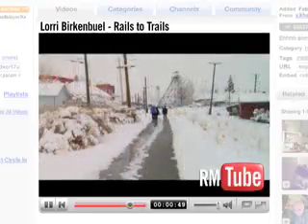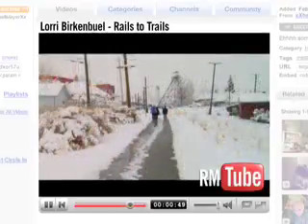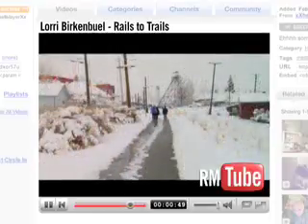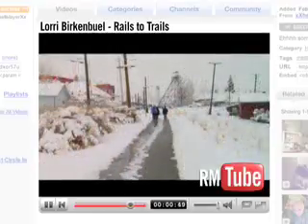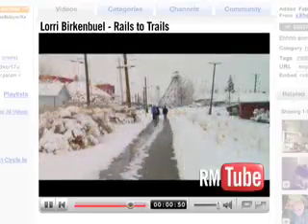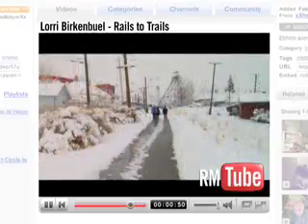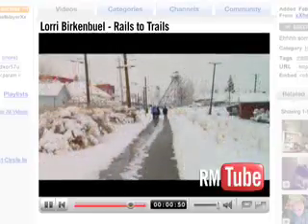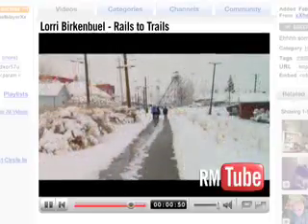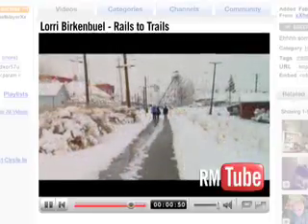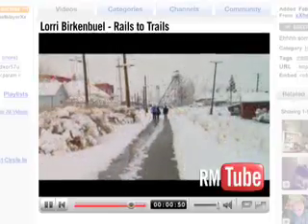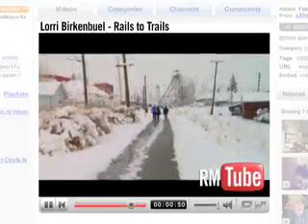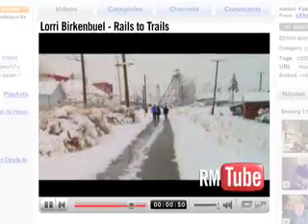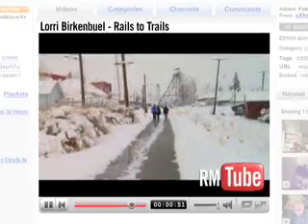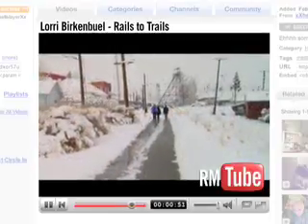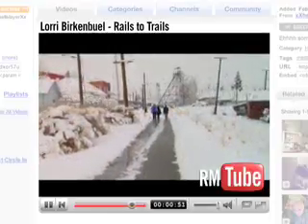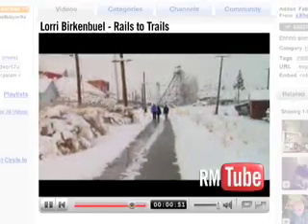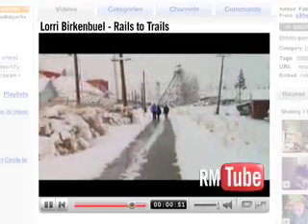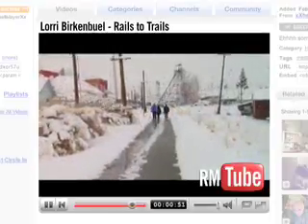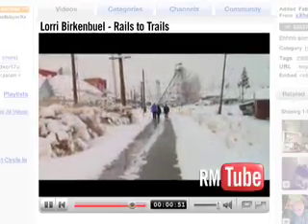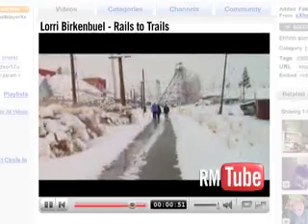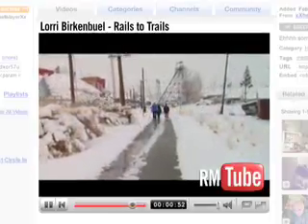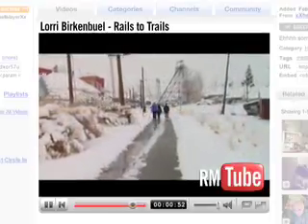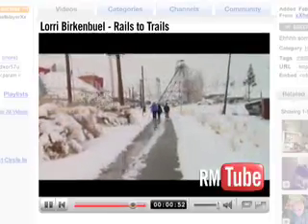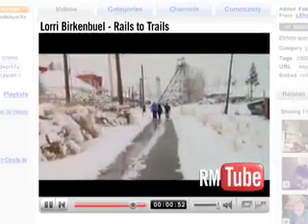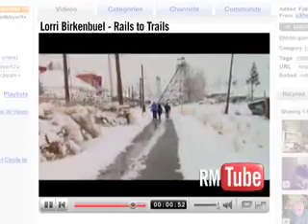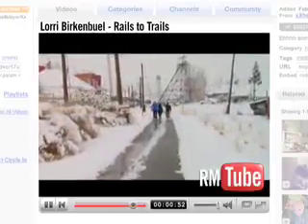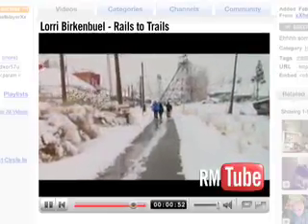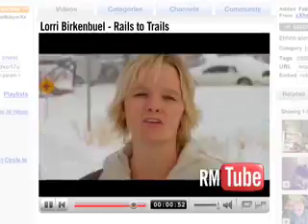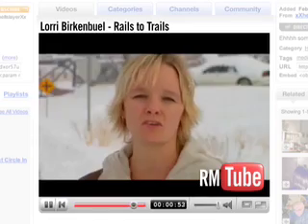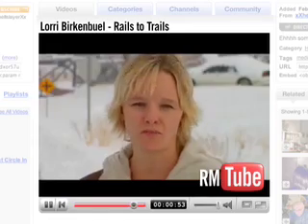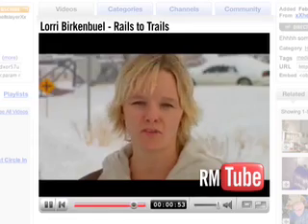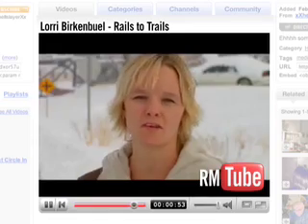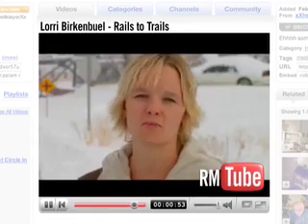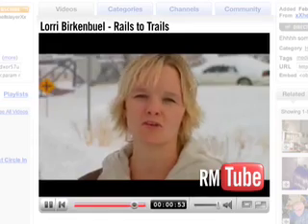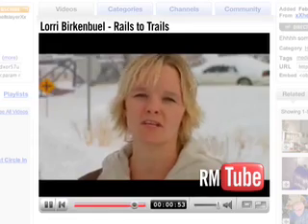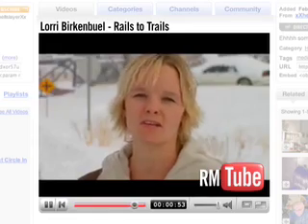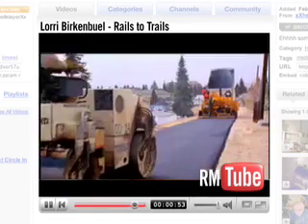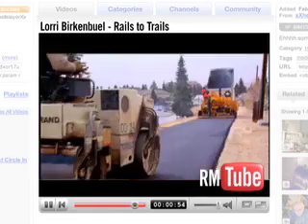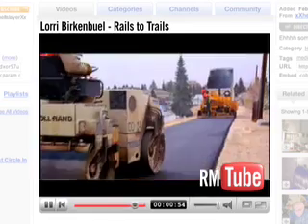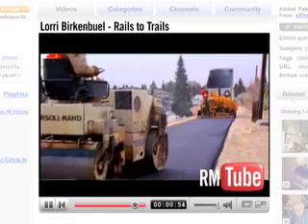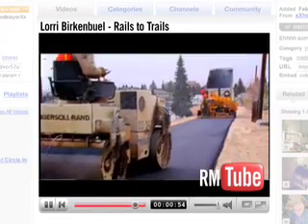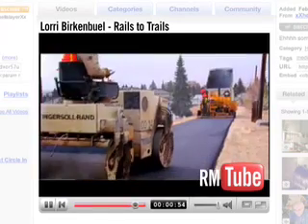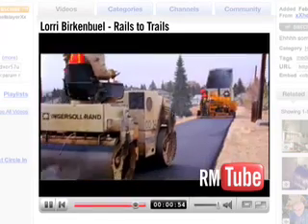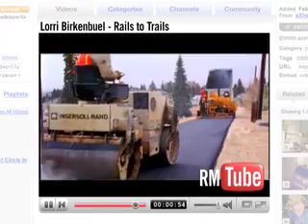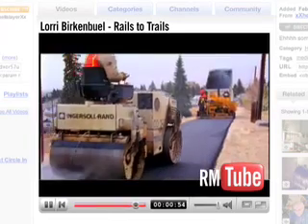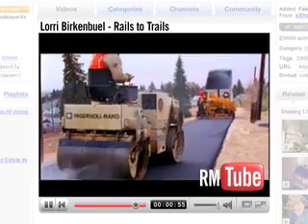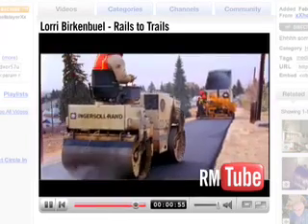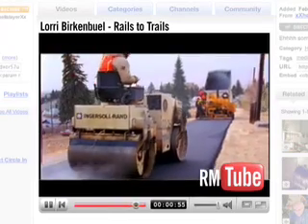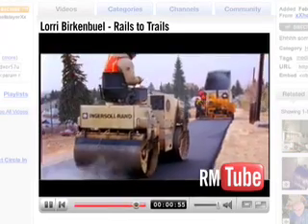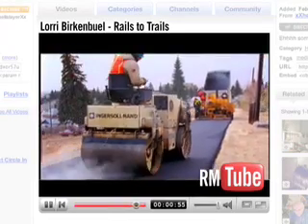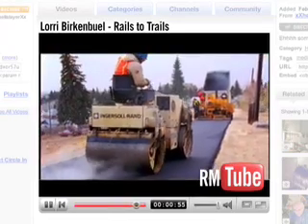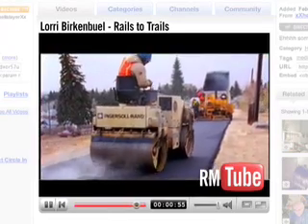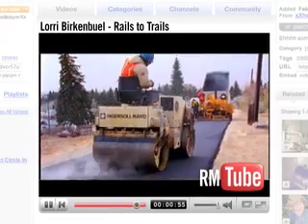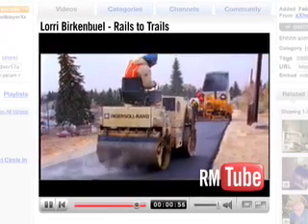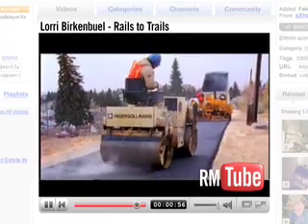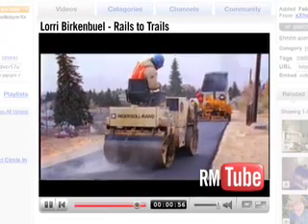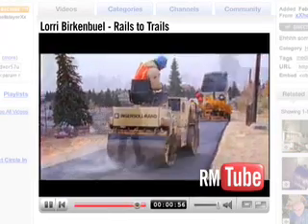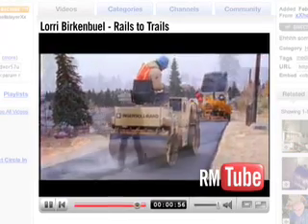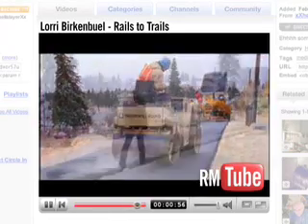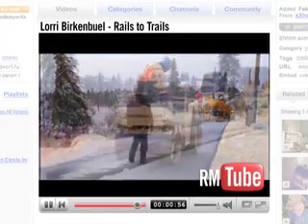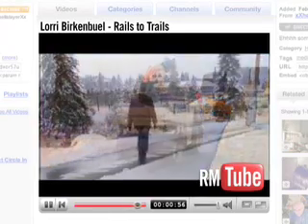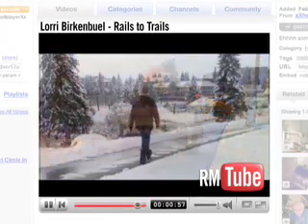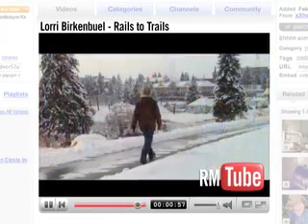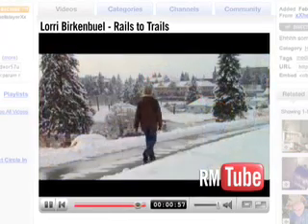It is being well used by the community, even in weather conditions like today. I think it's been very good for the community — they can see a difference in the work that we're doing here.